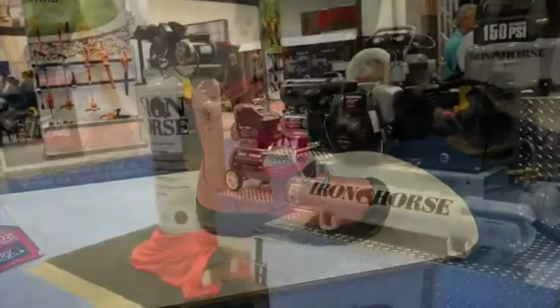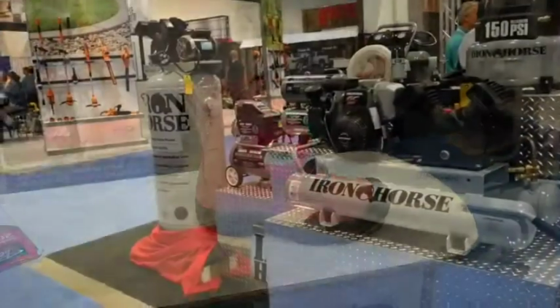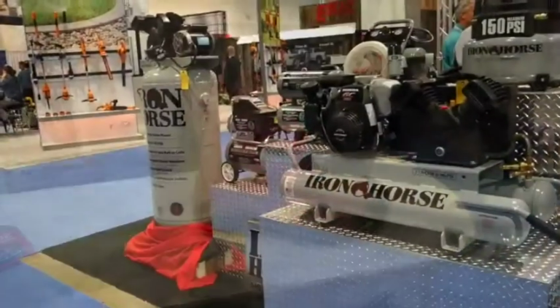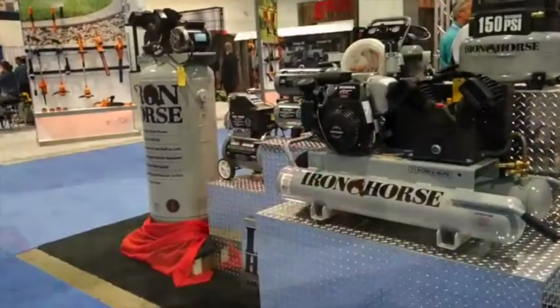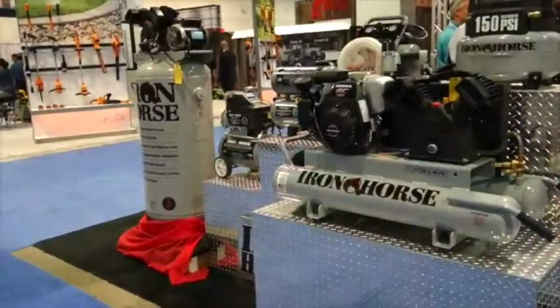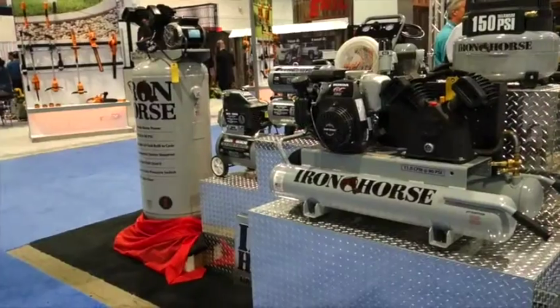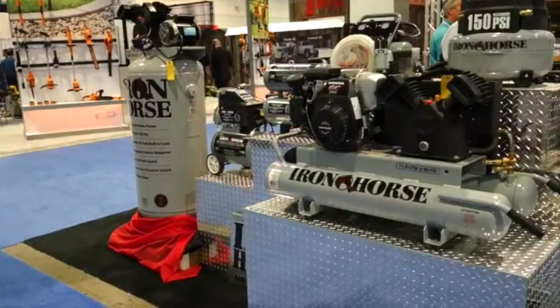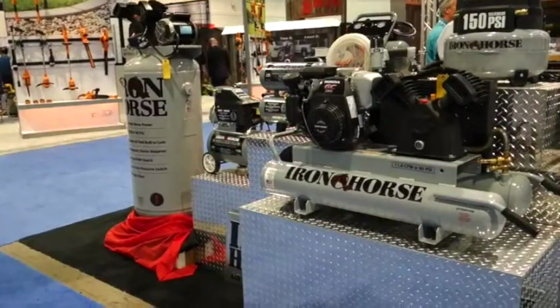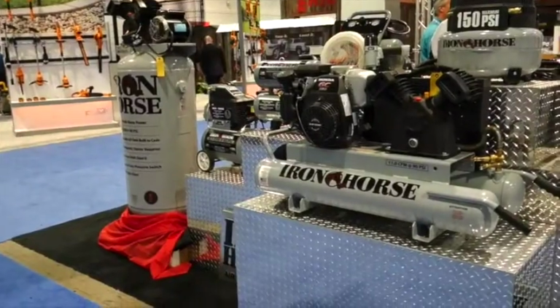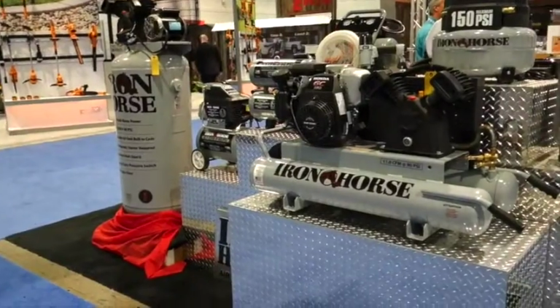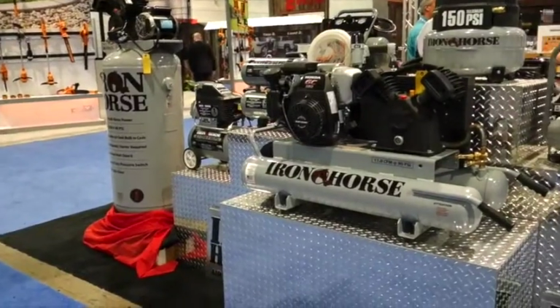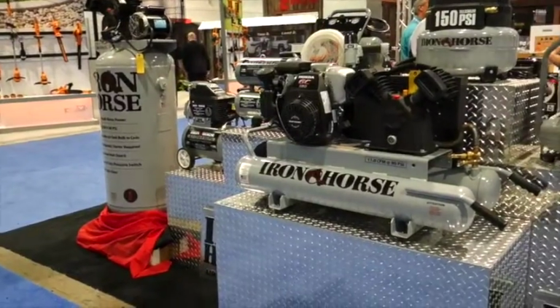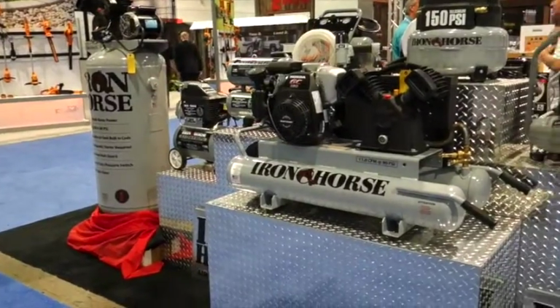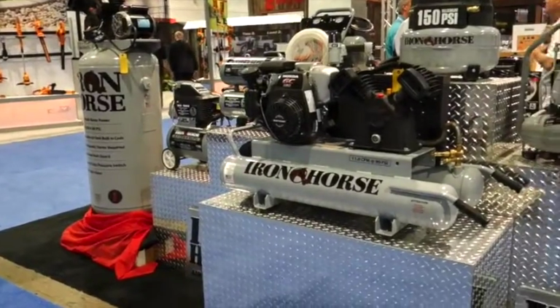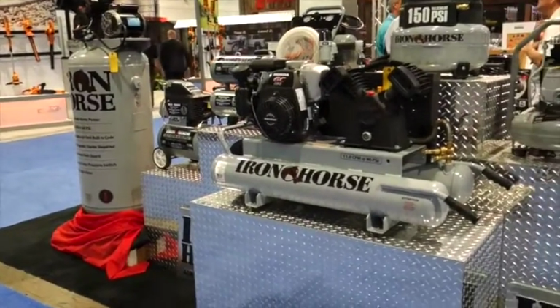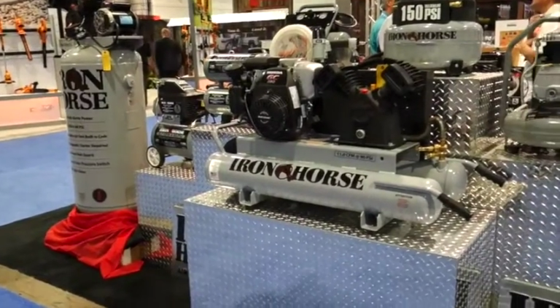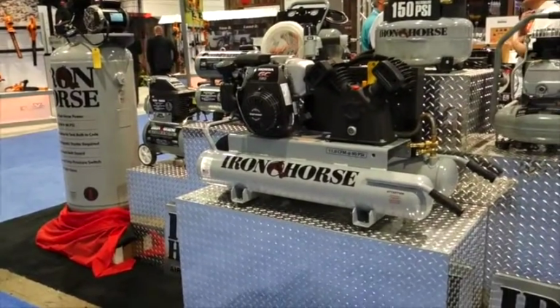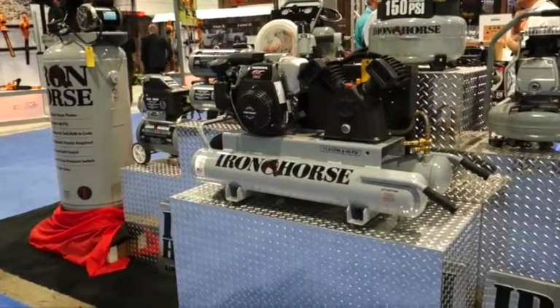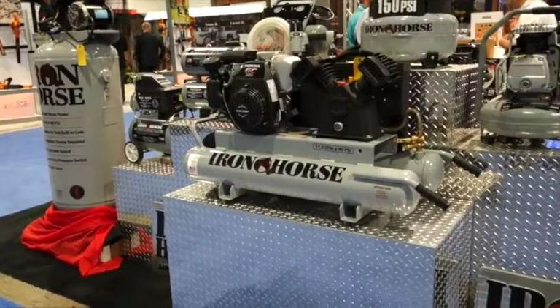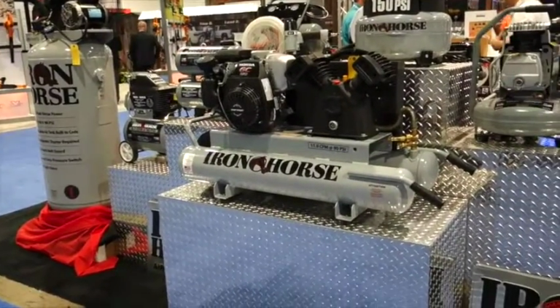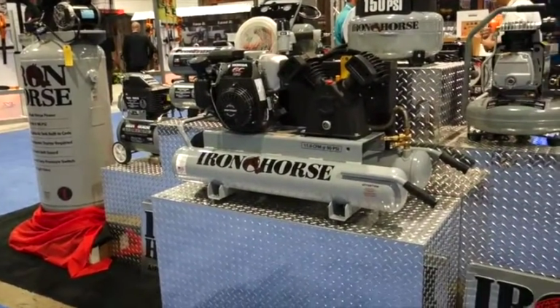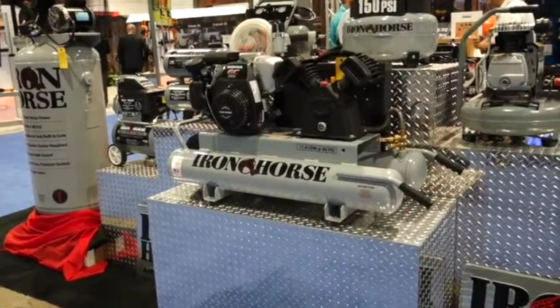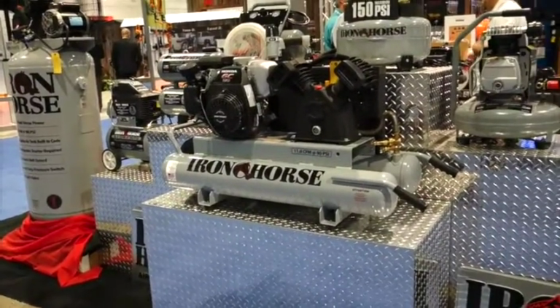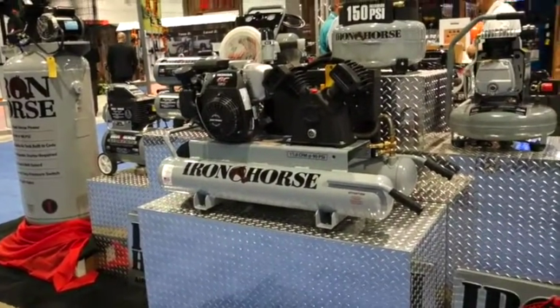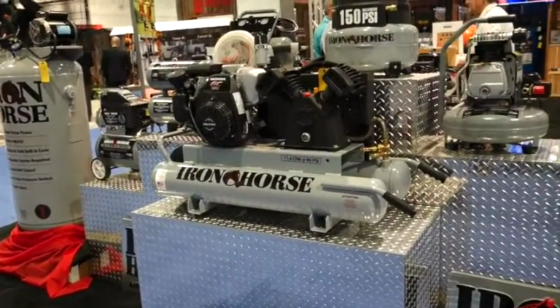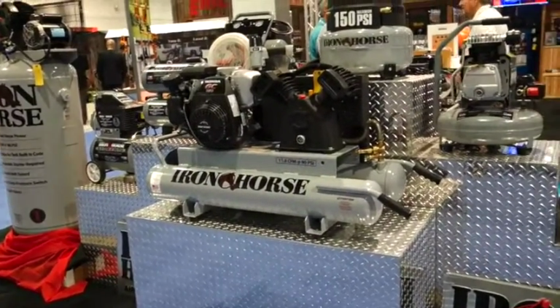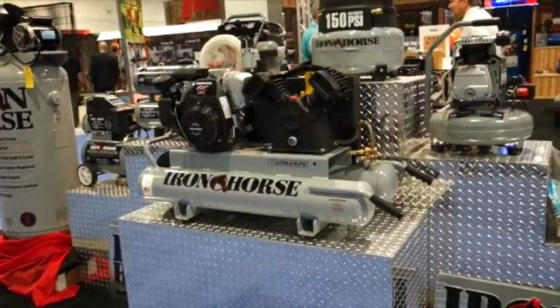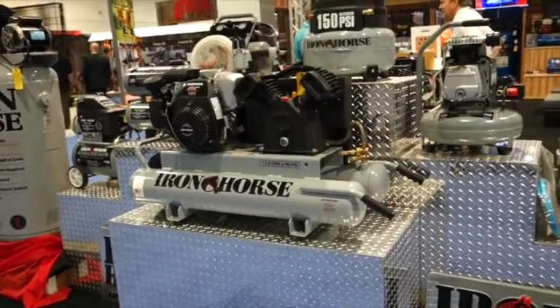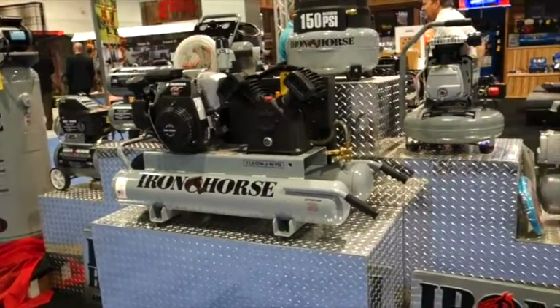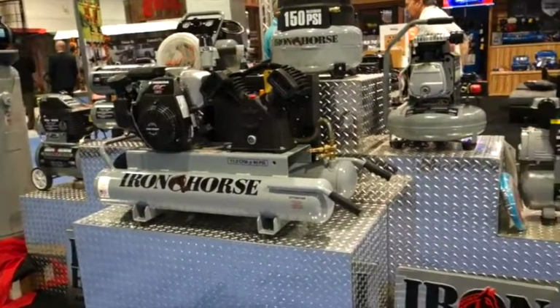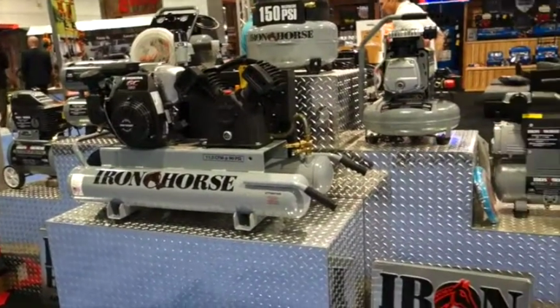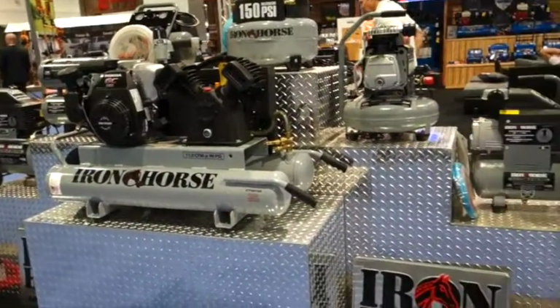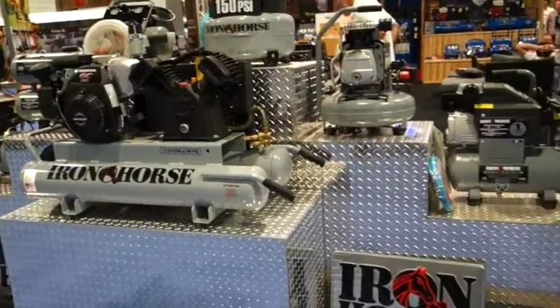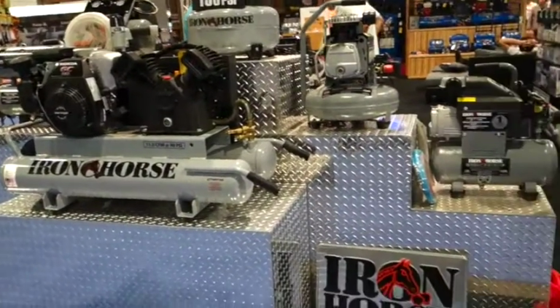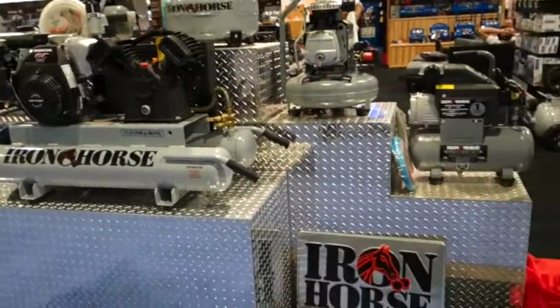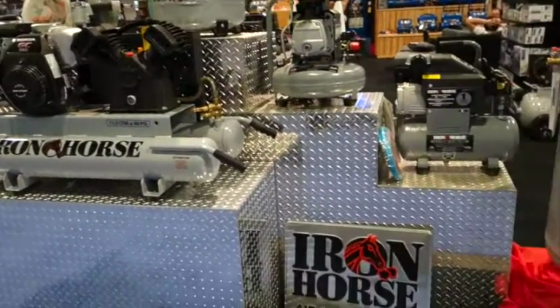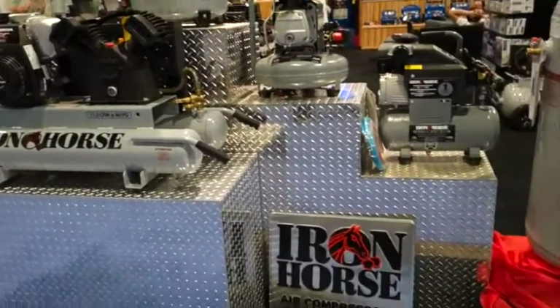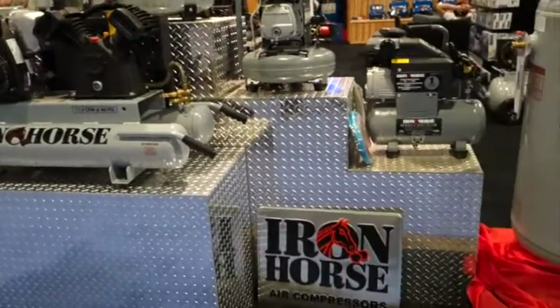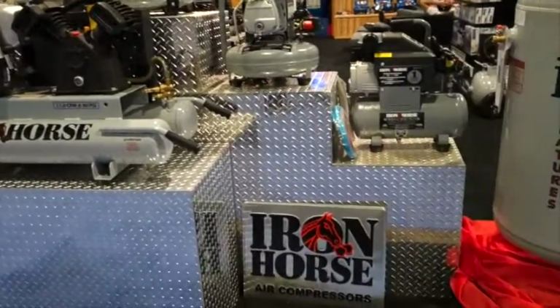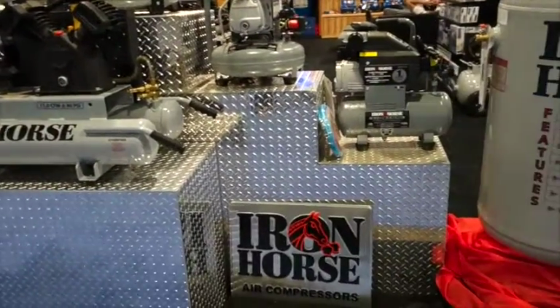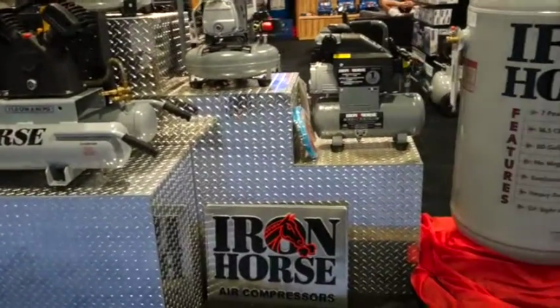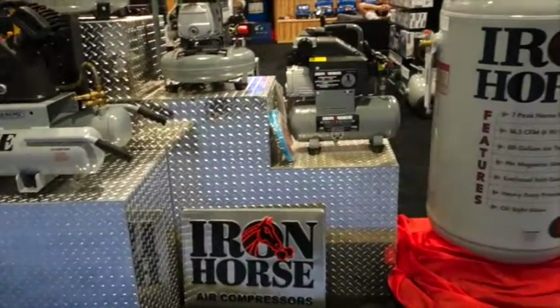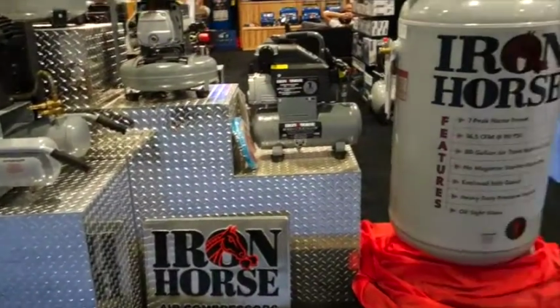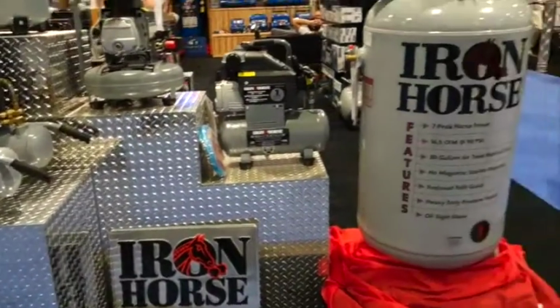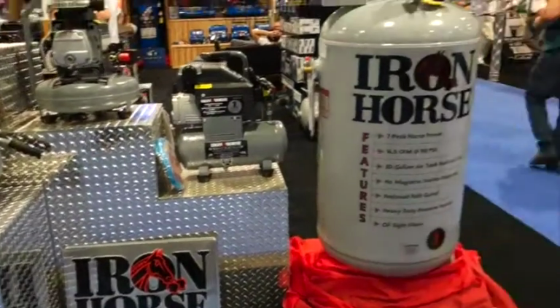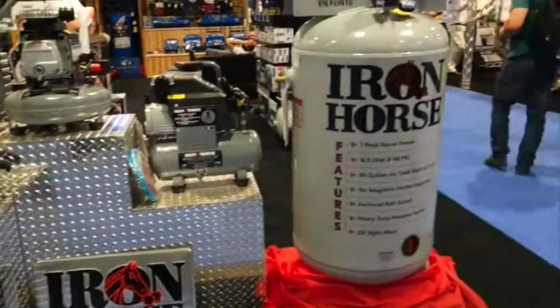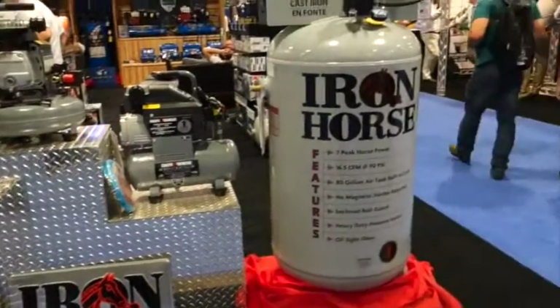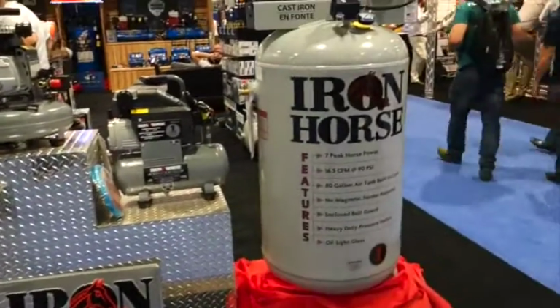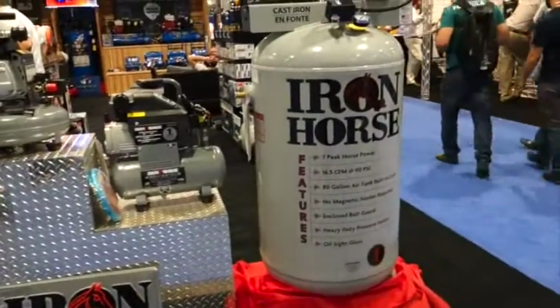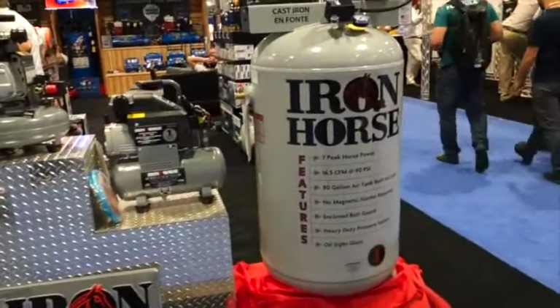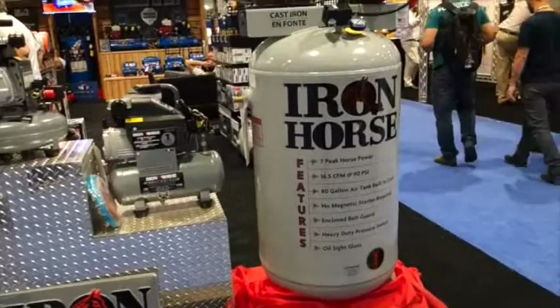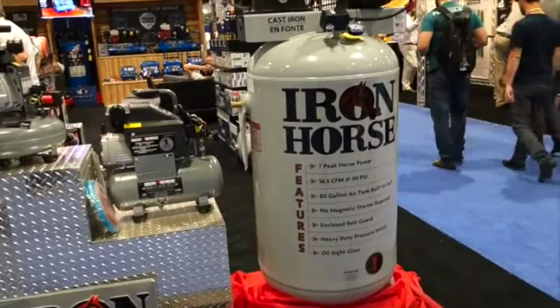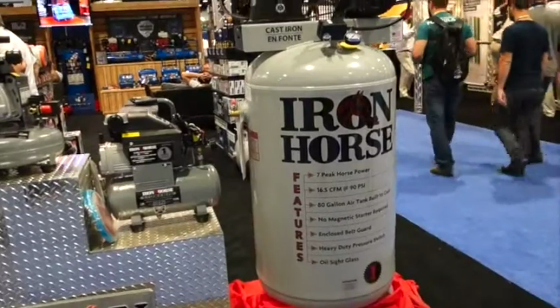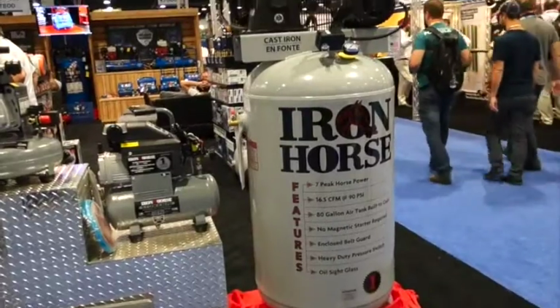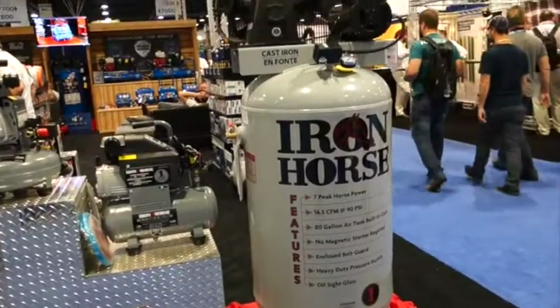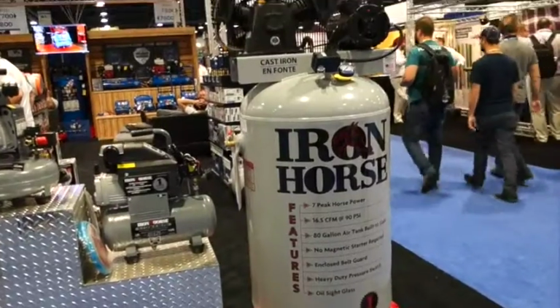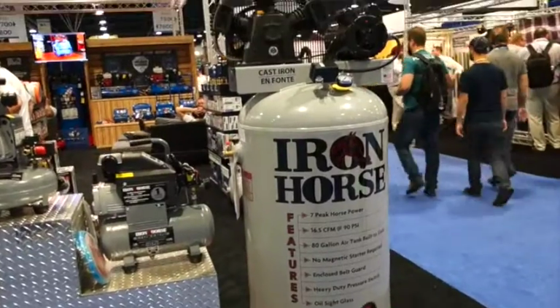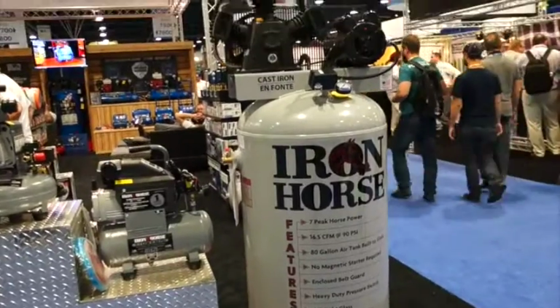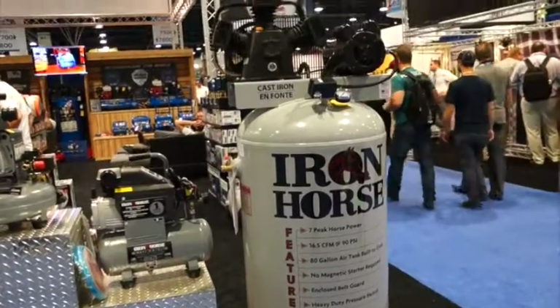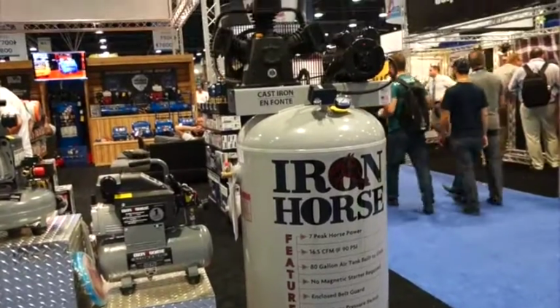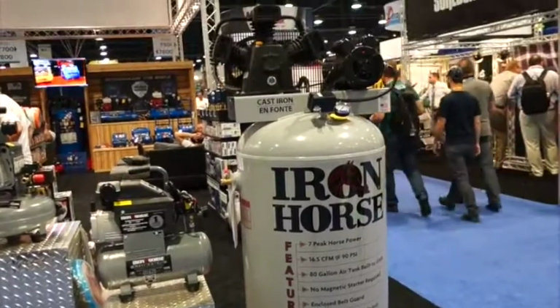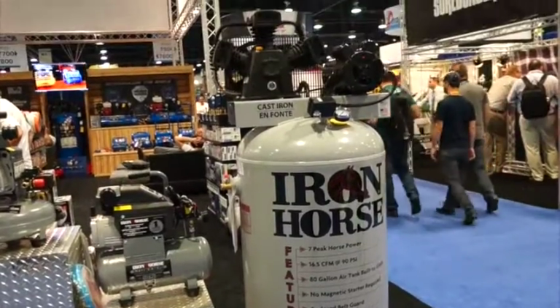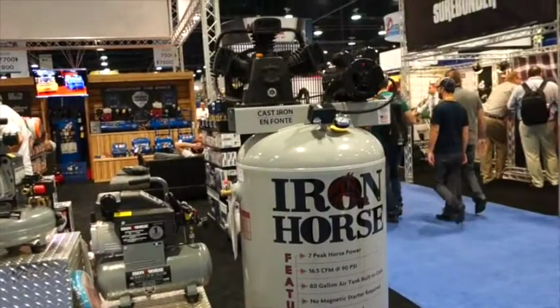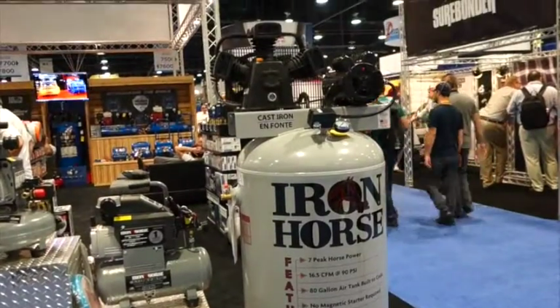An air compressor — love this title: Iron Horse. And here is a big one.